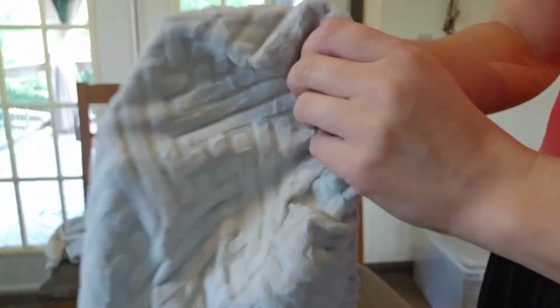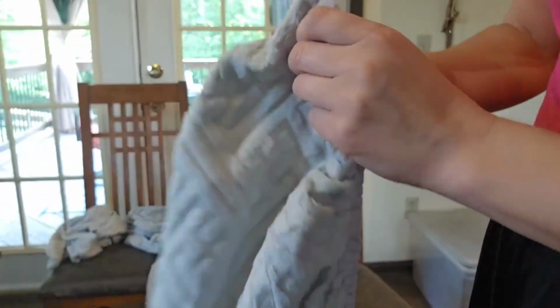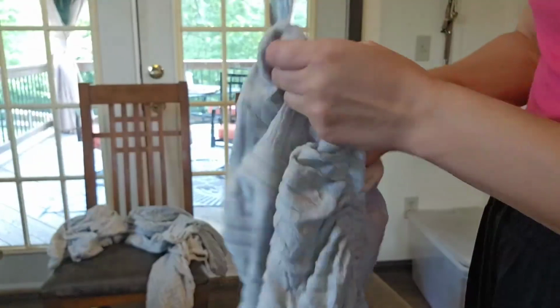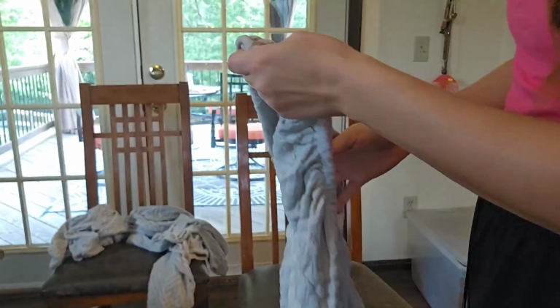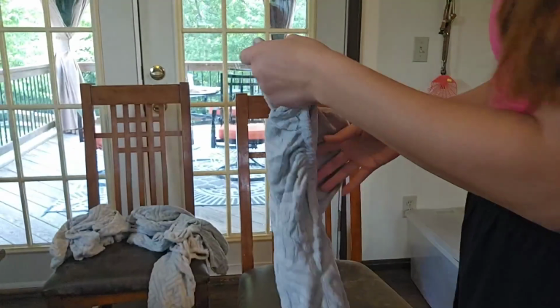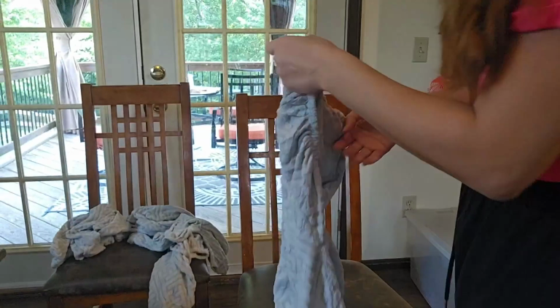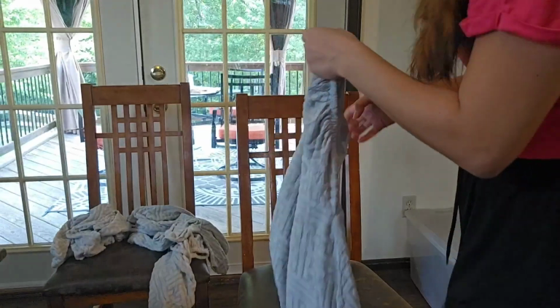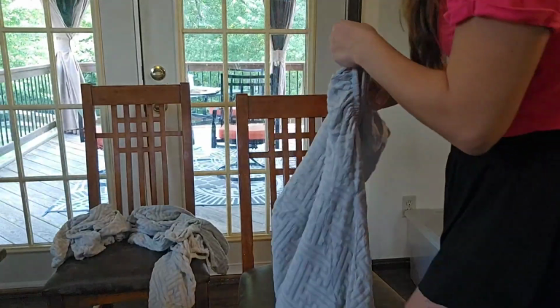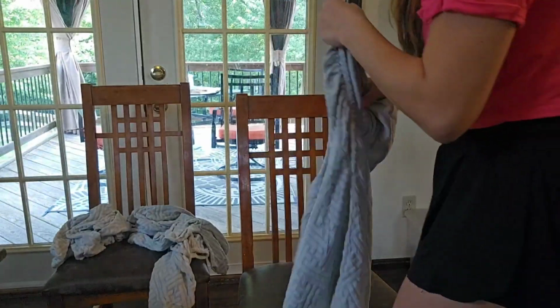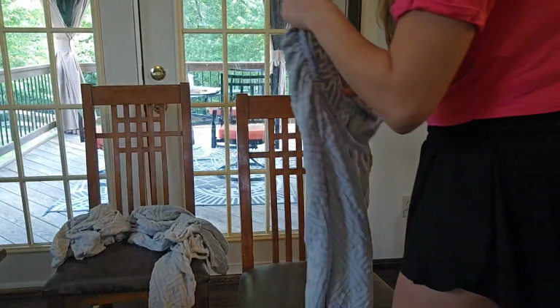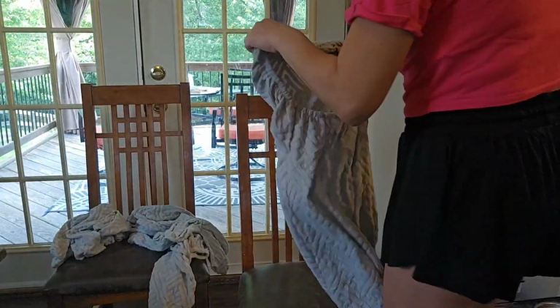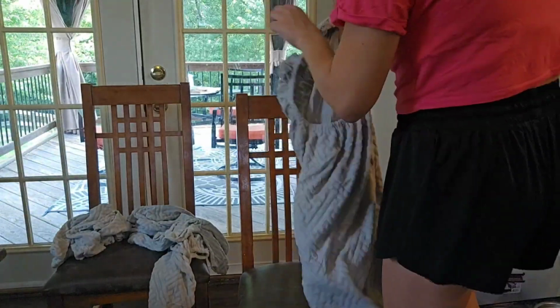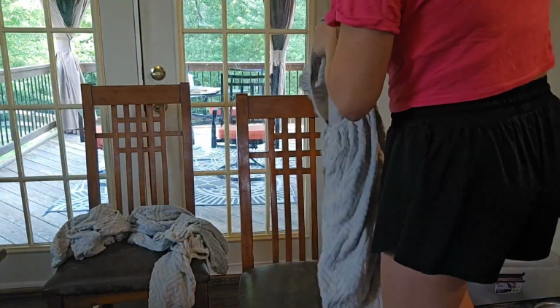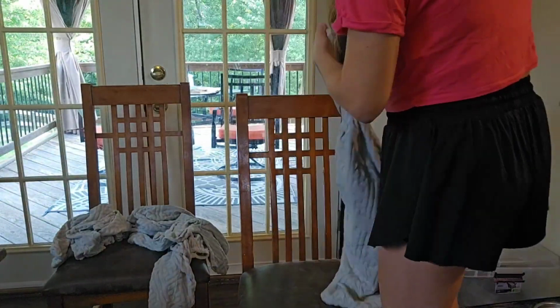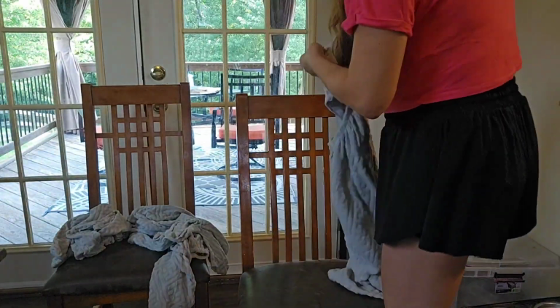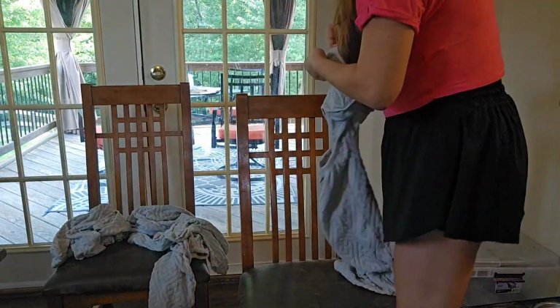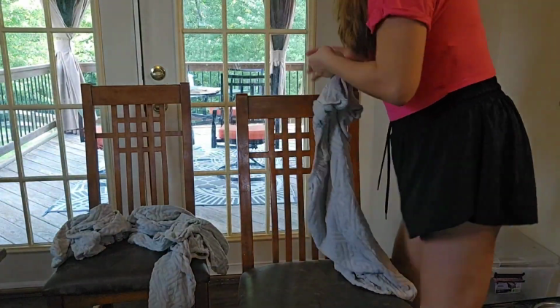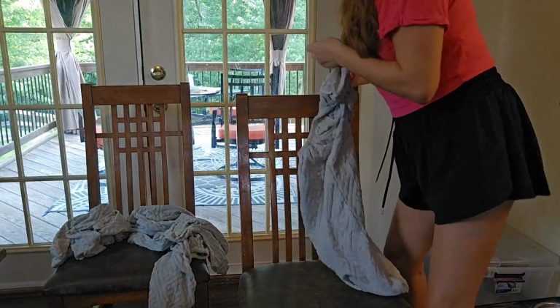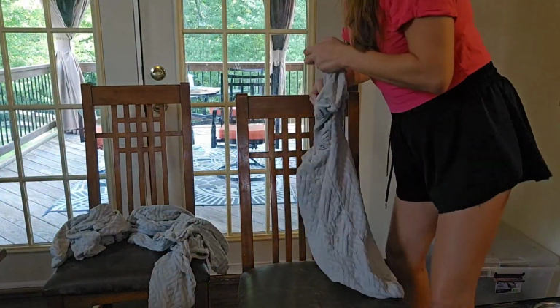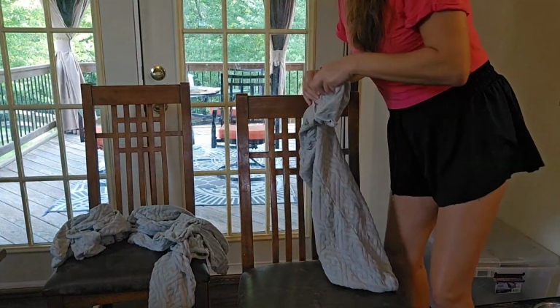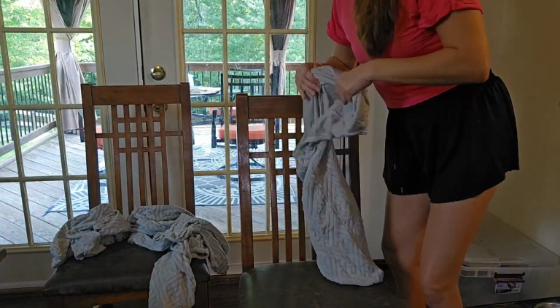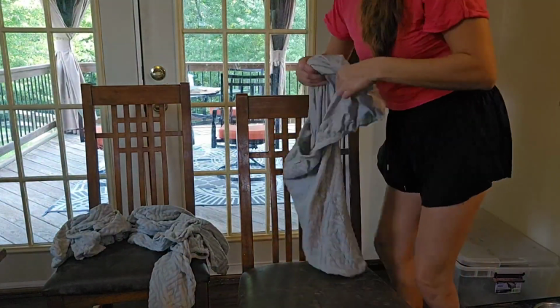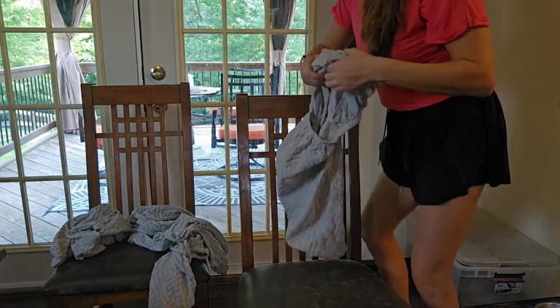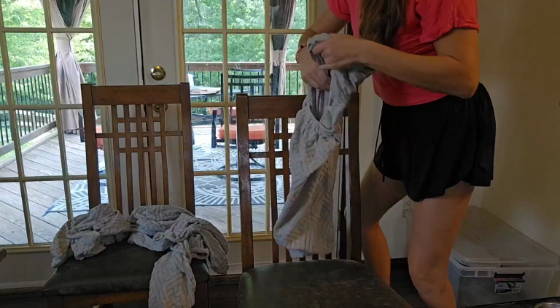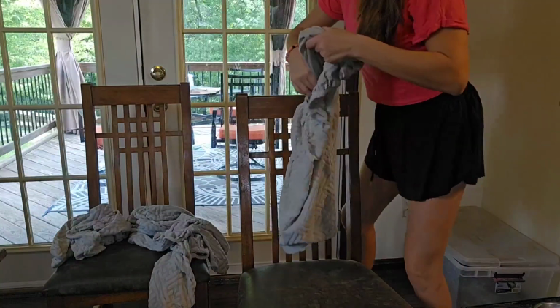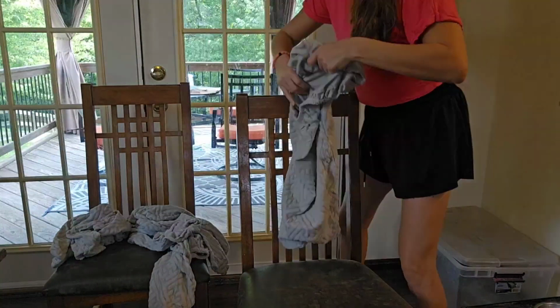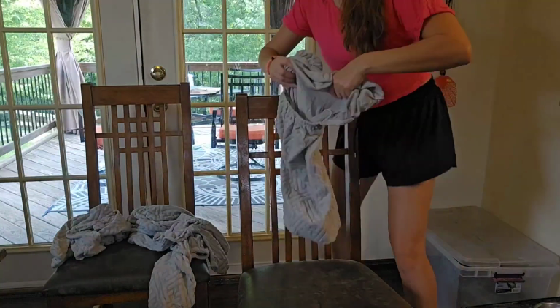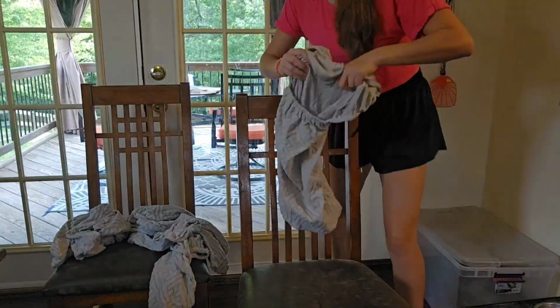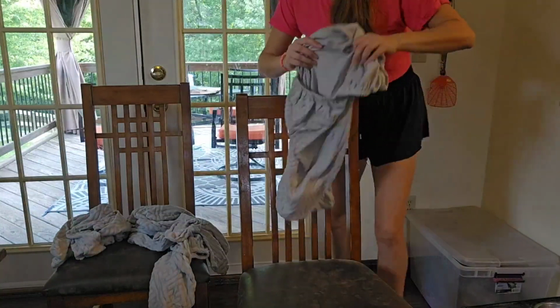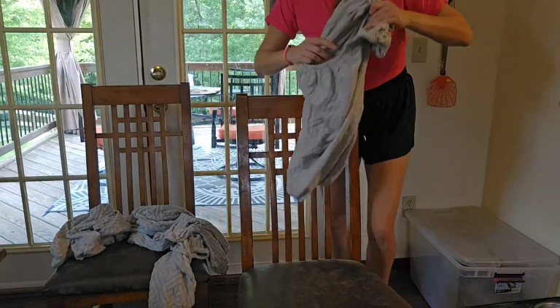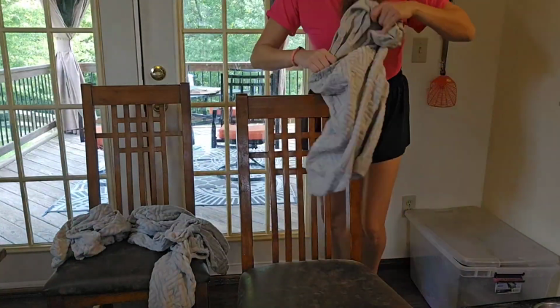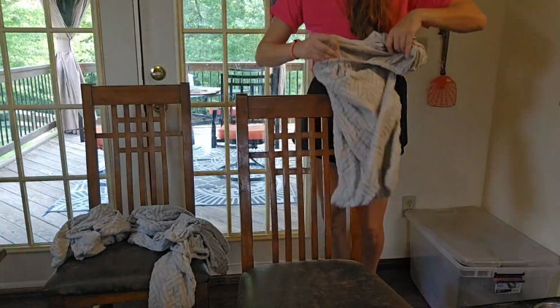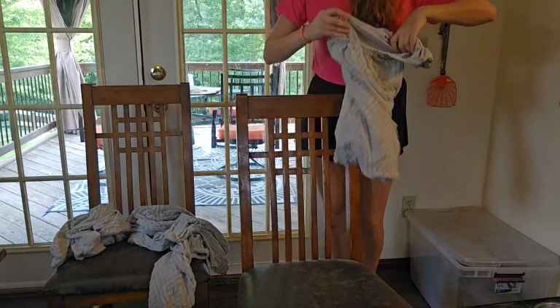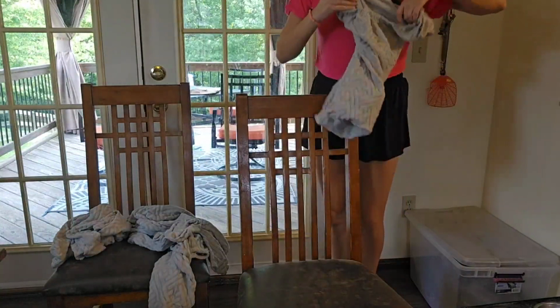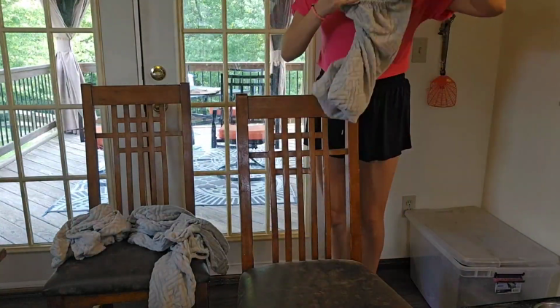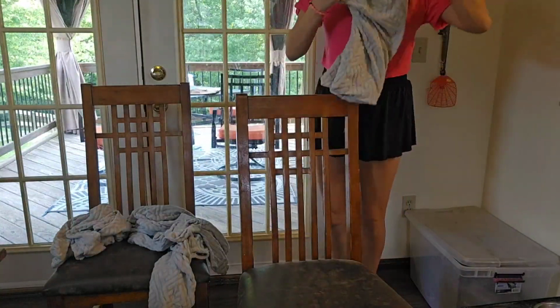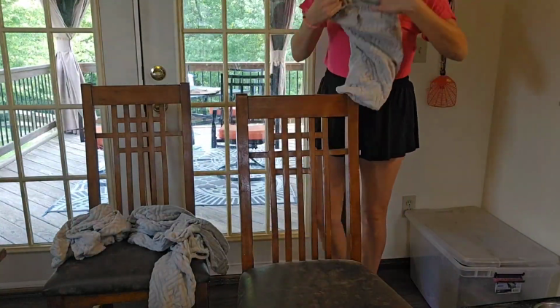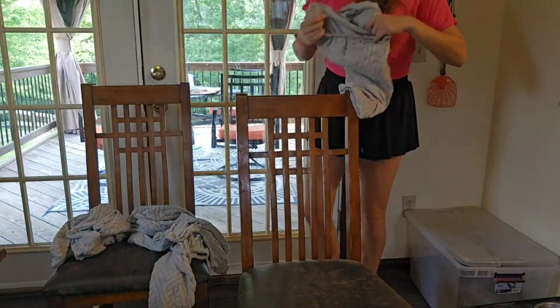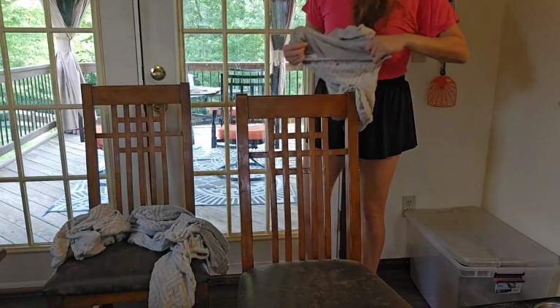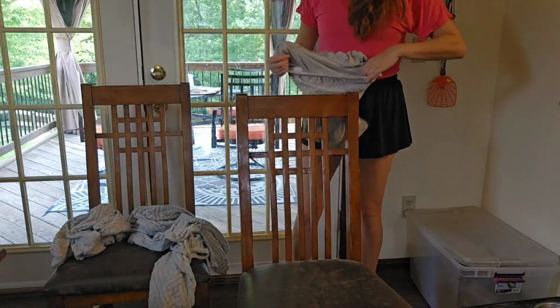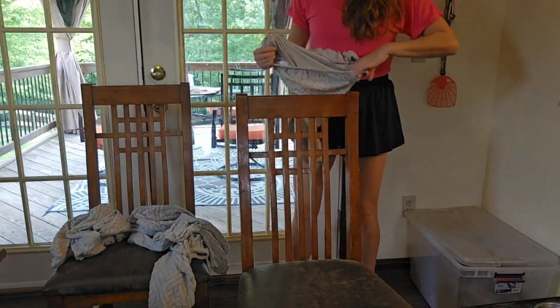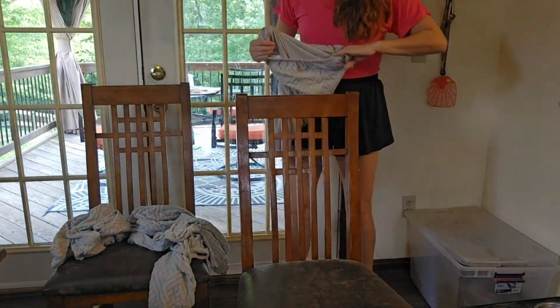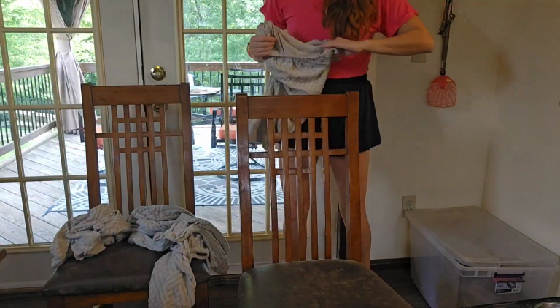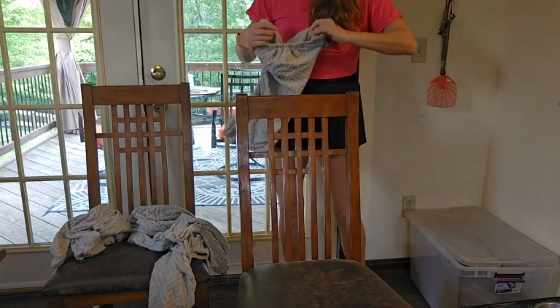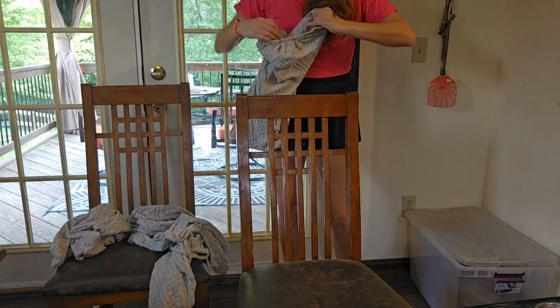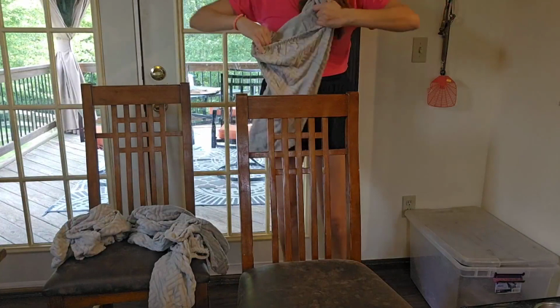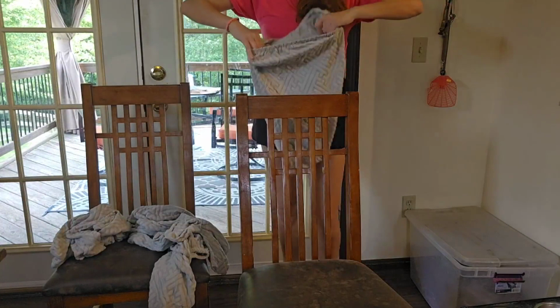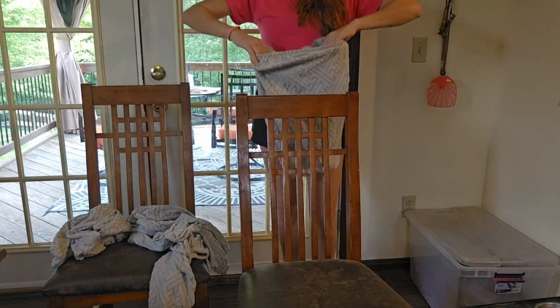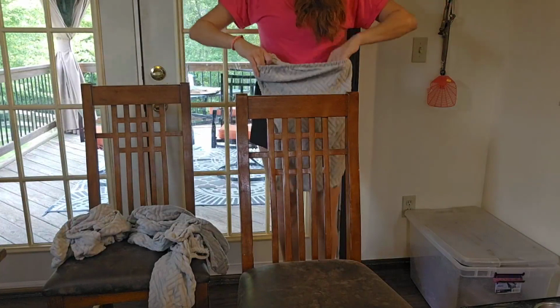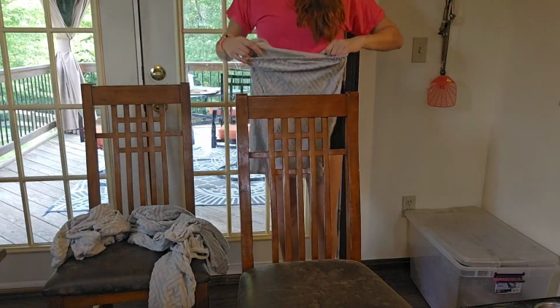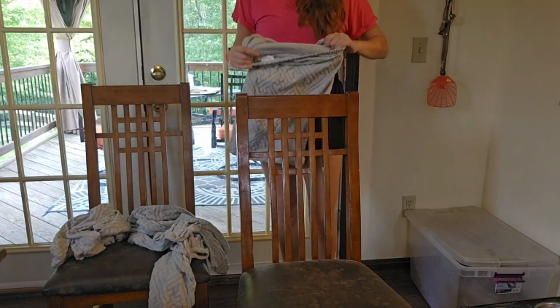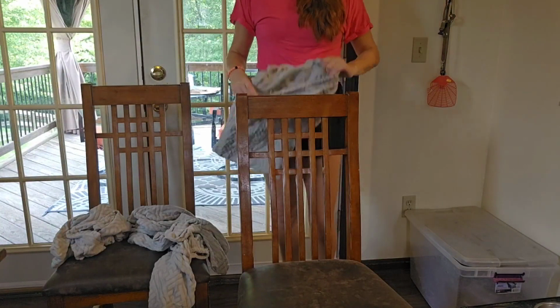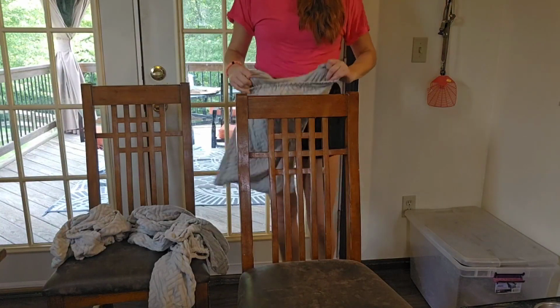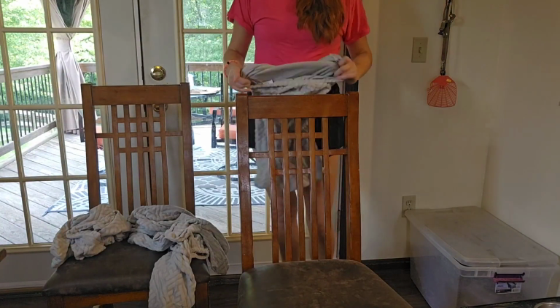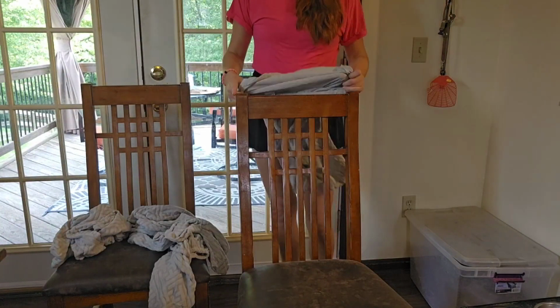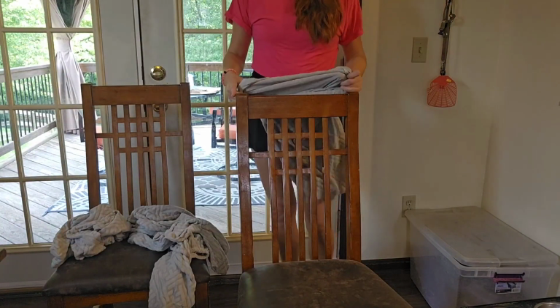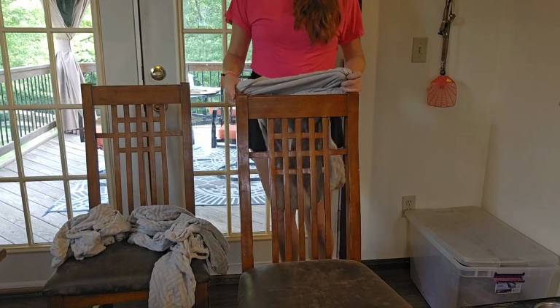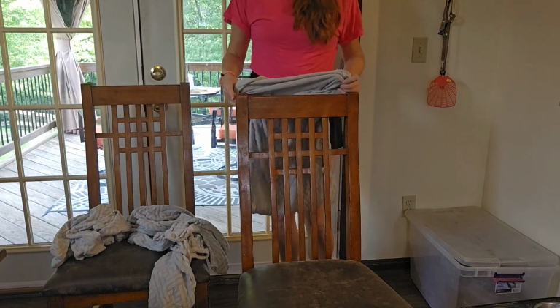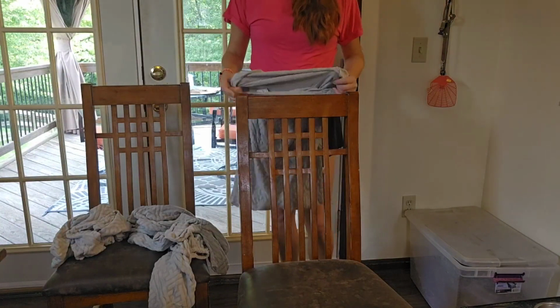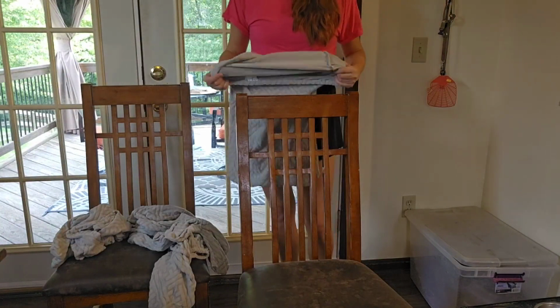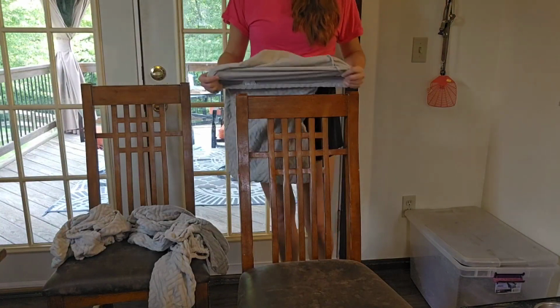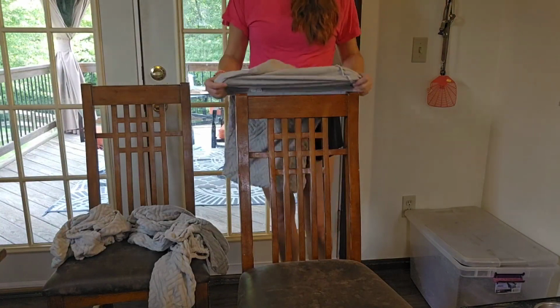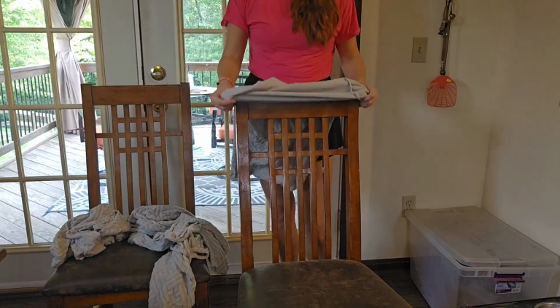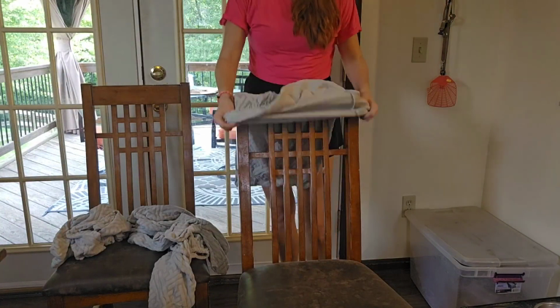It really just brings new life to the chairs. So this is how easy this is — this is my dingy chair right here.